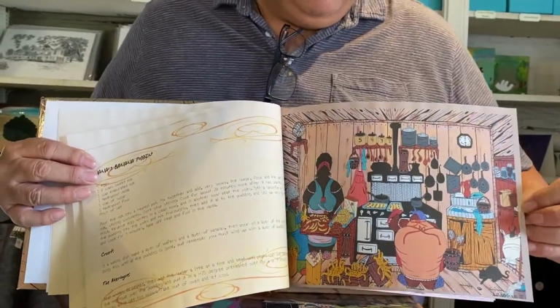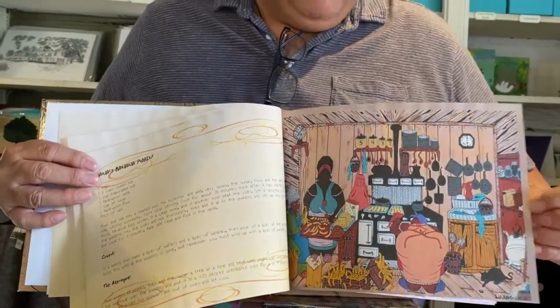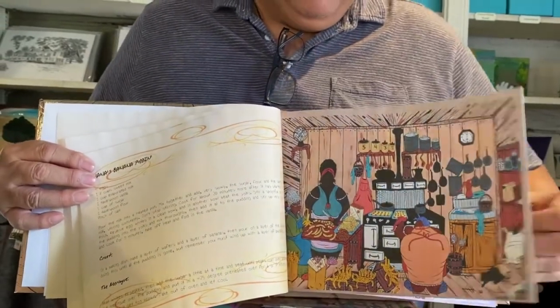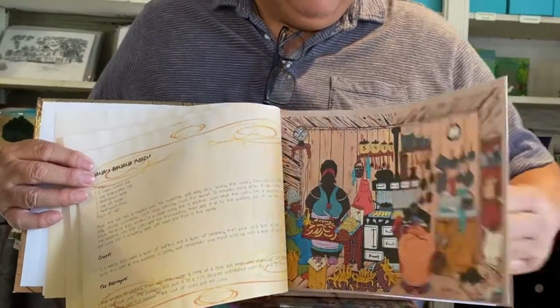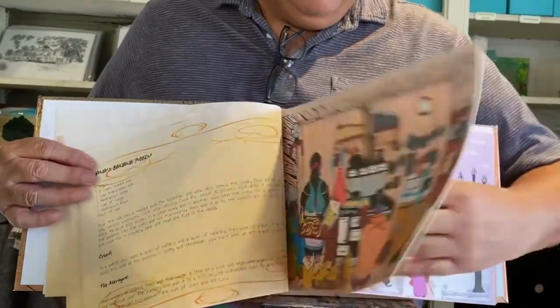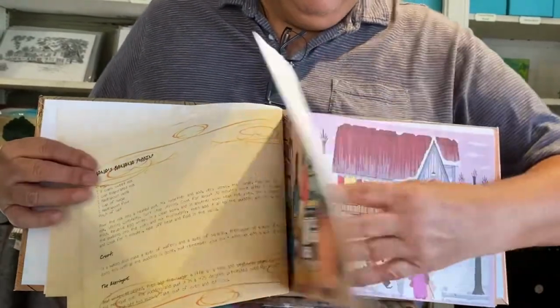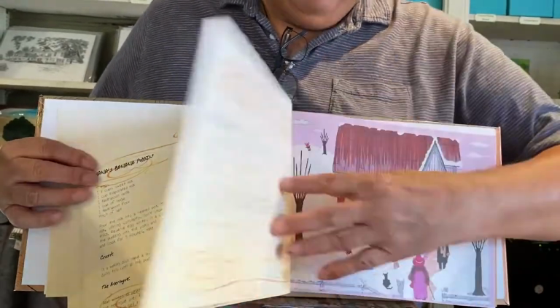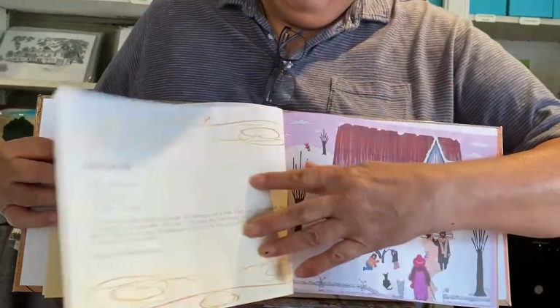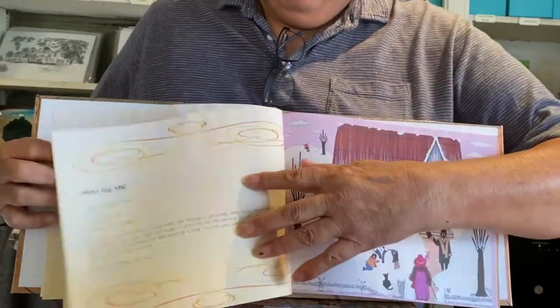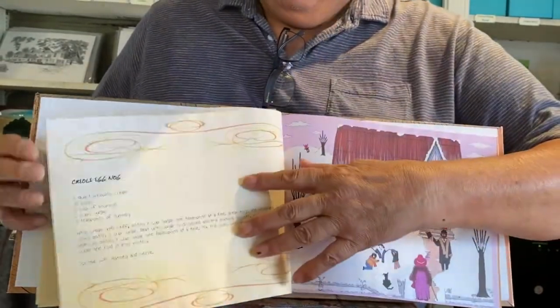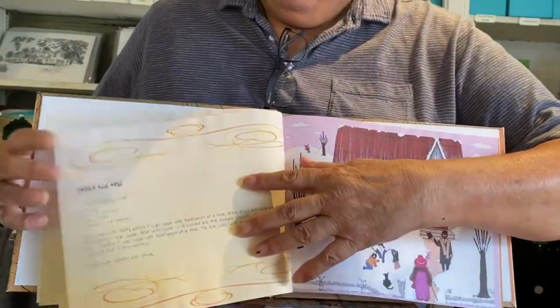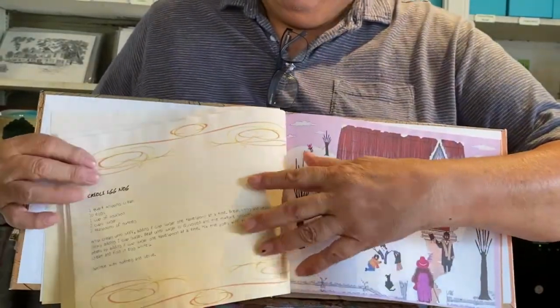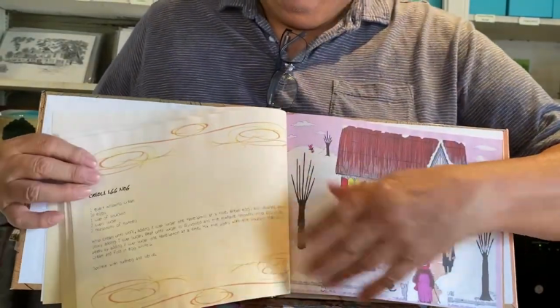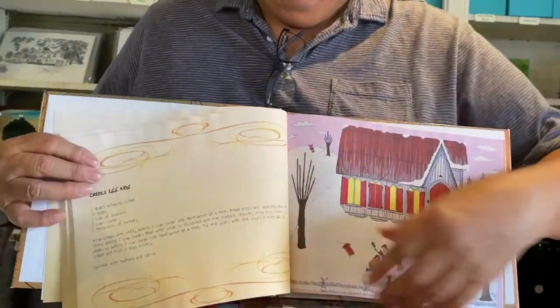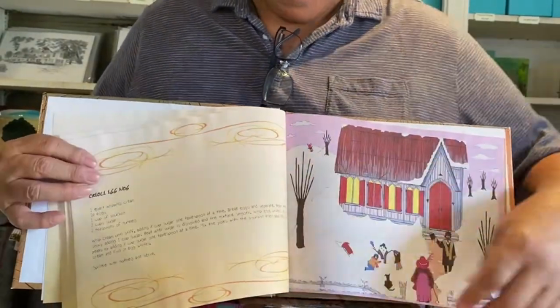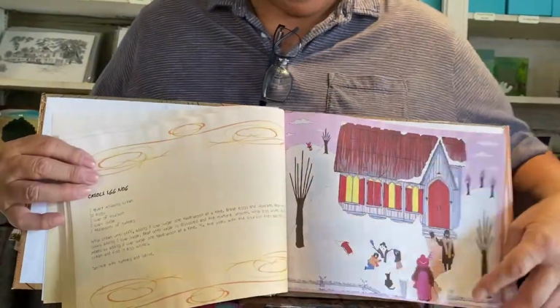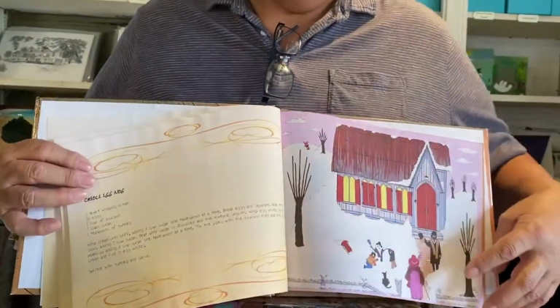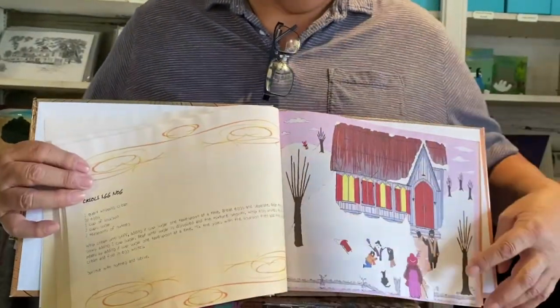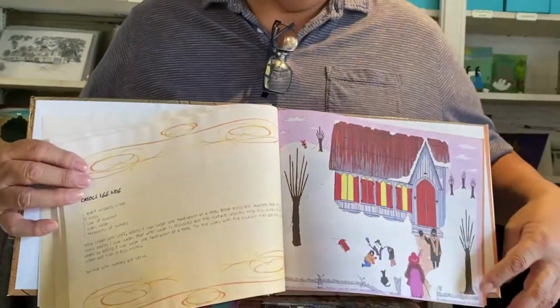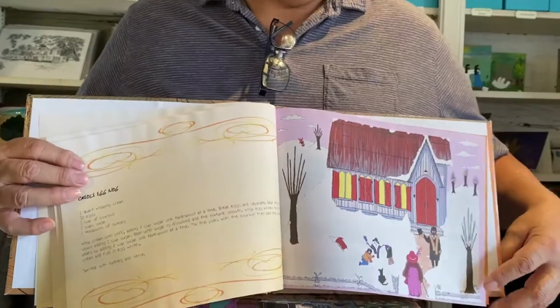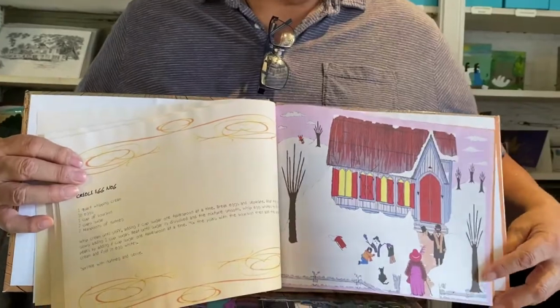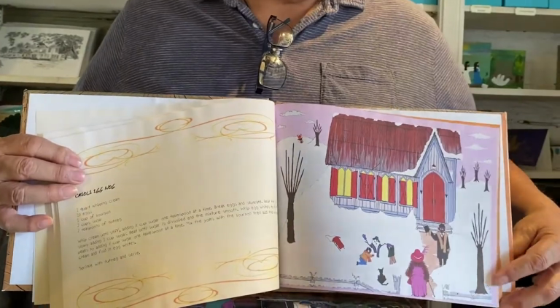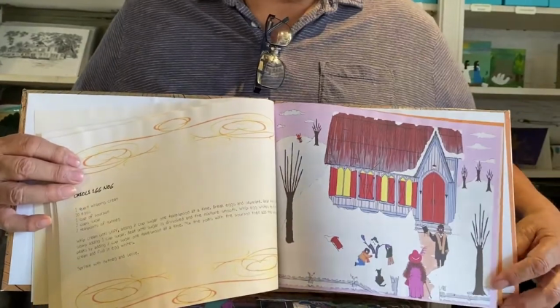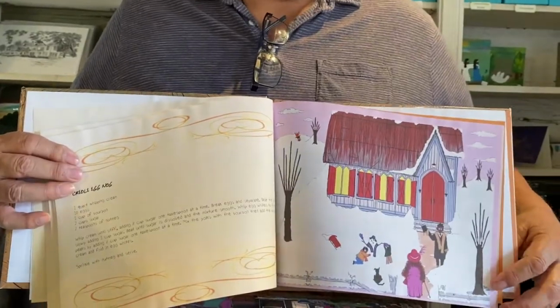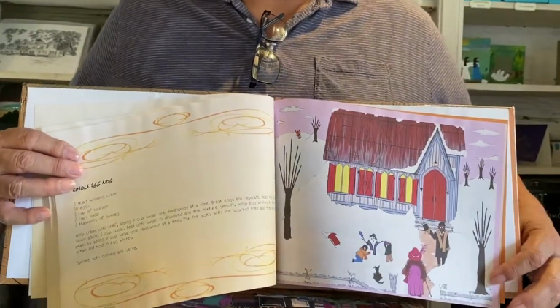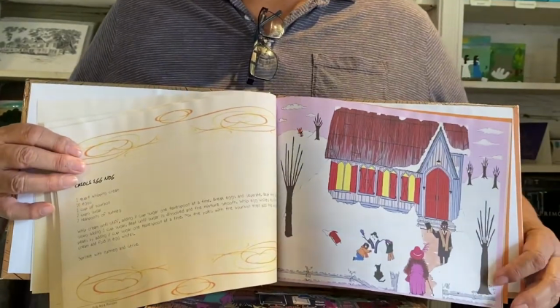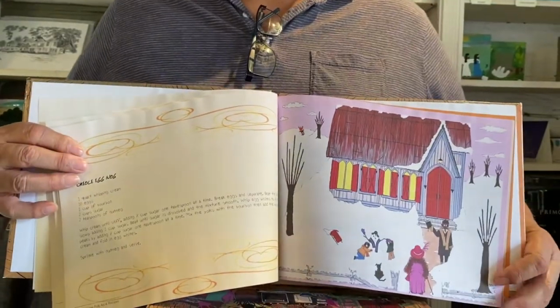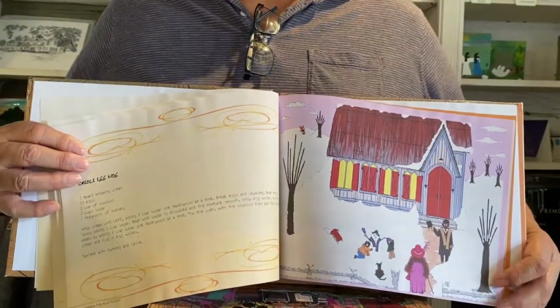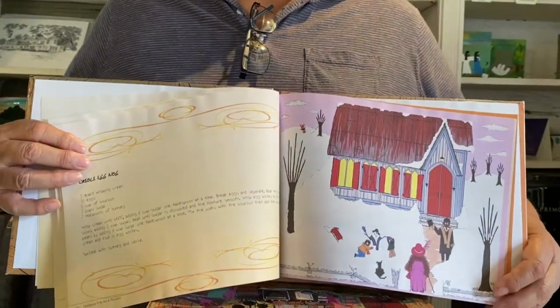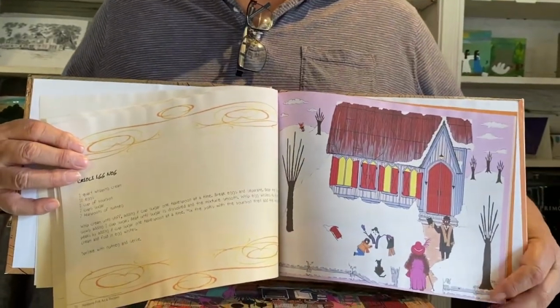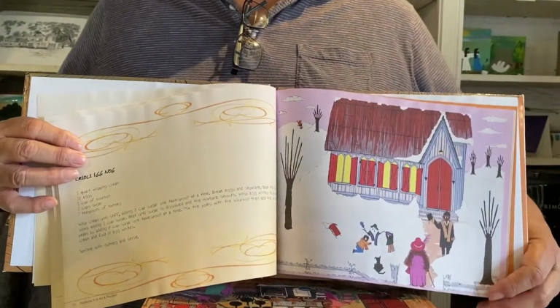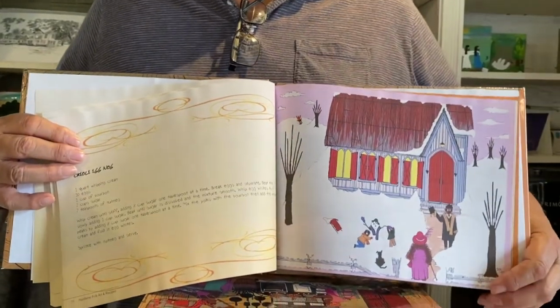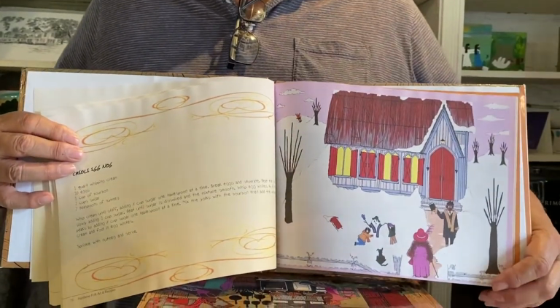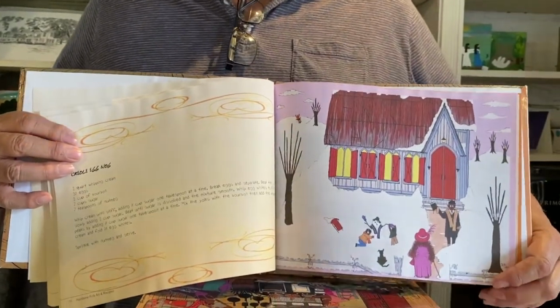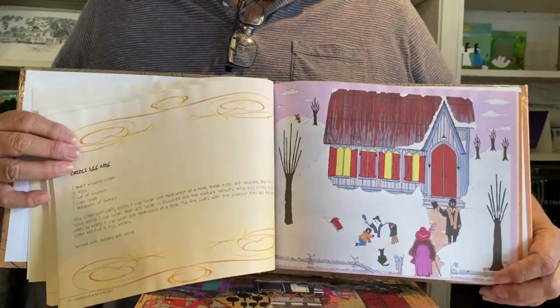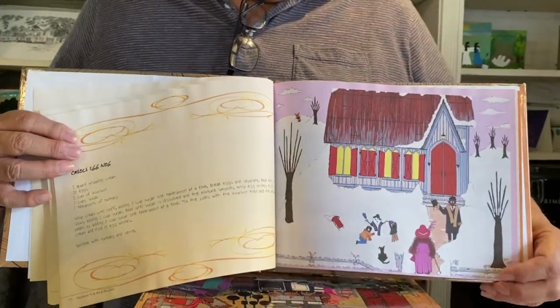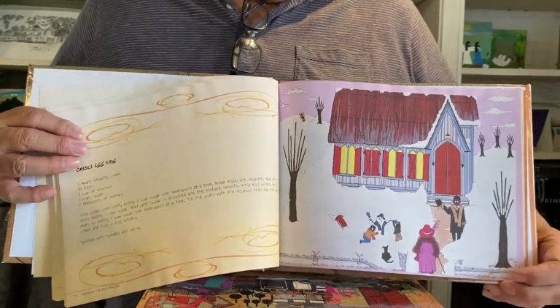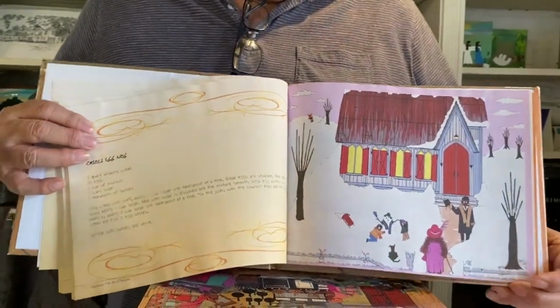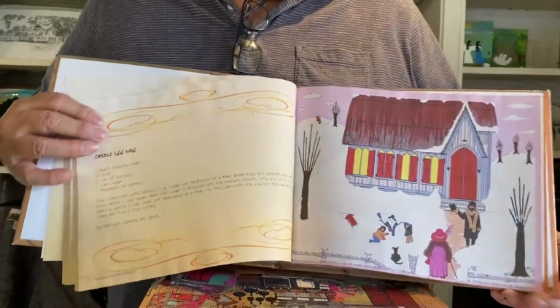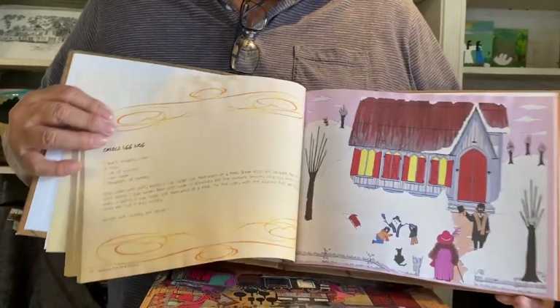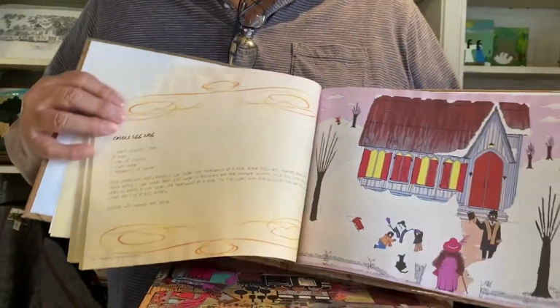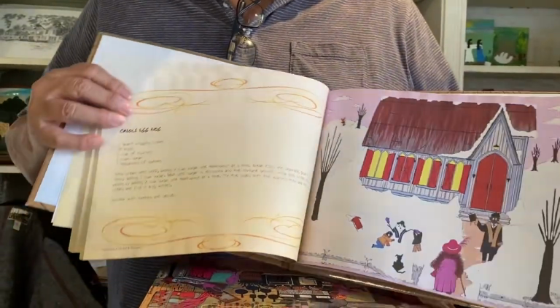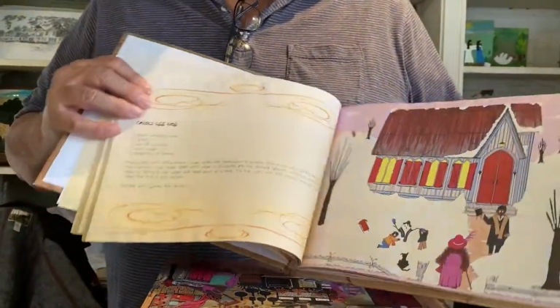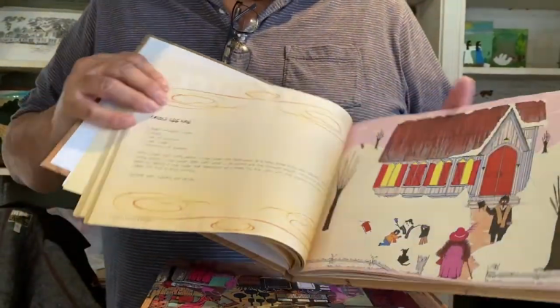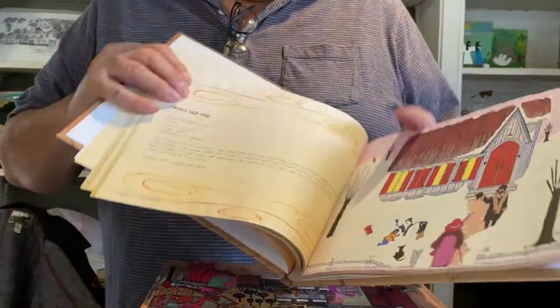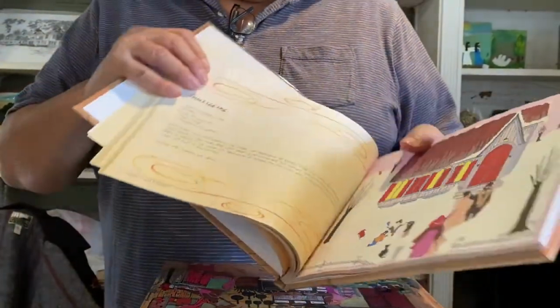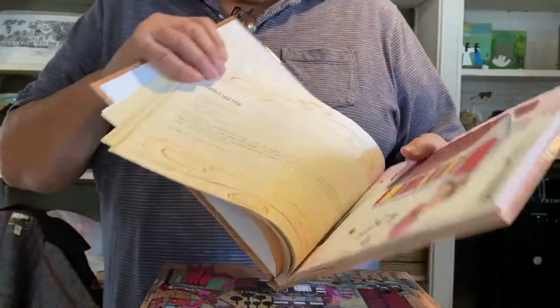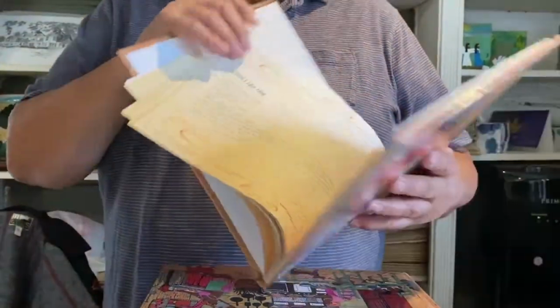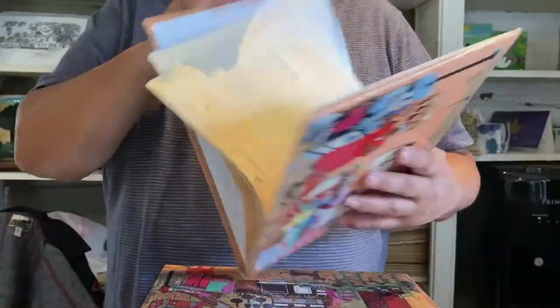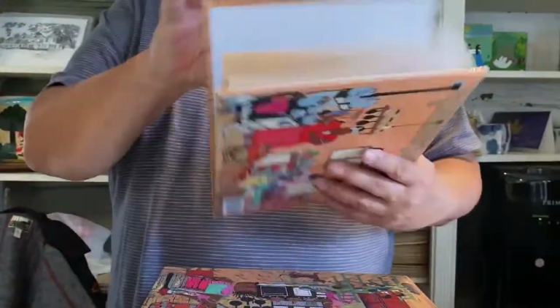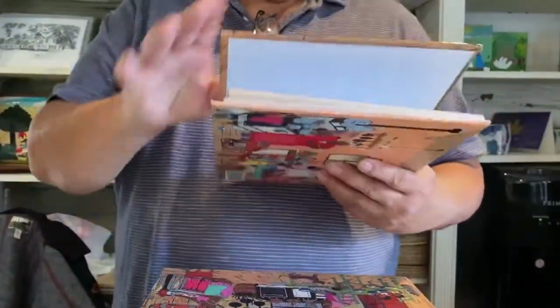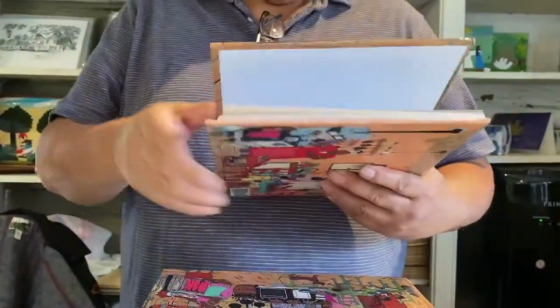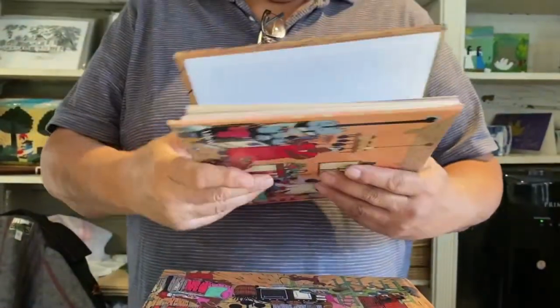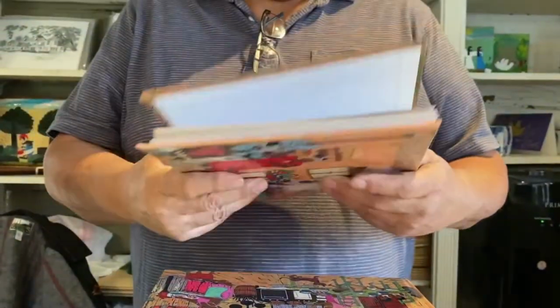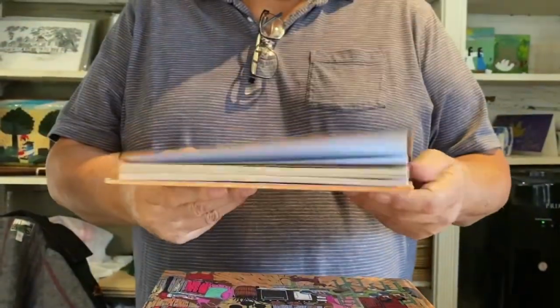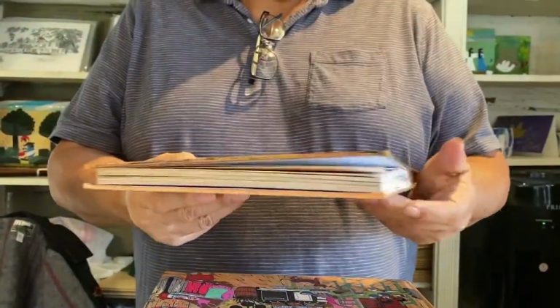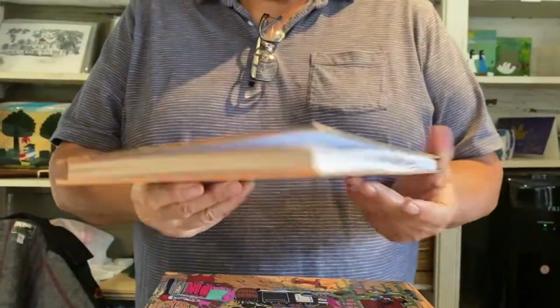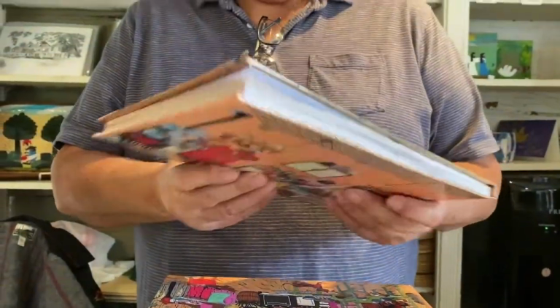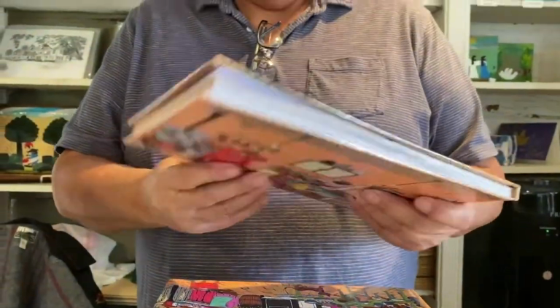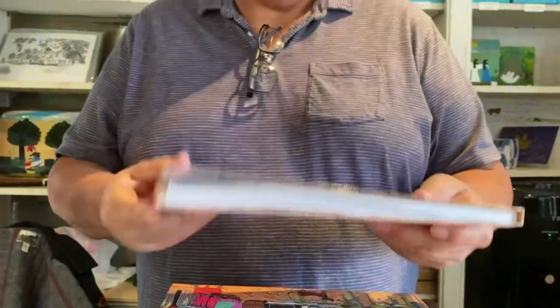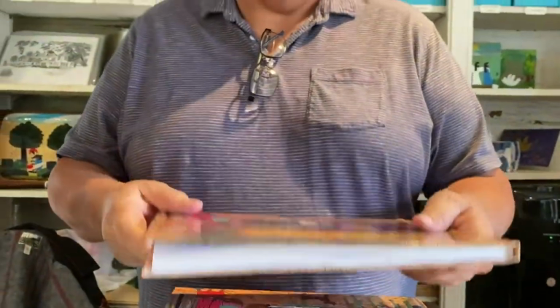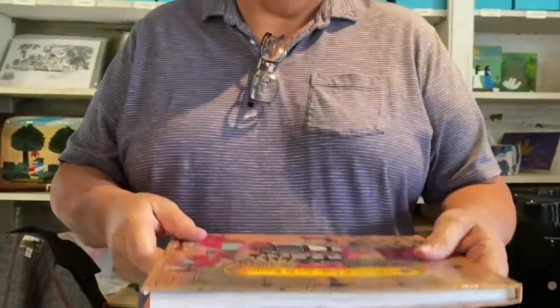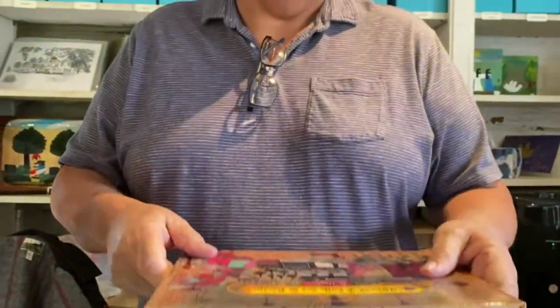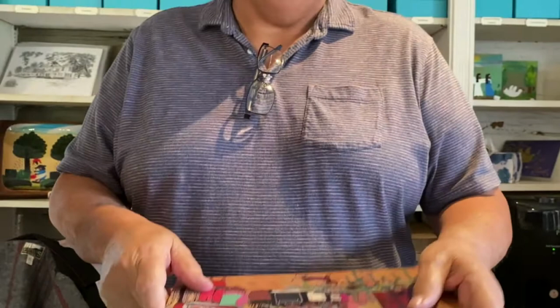What's your favorite recipe in that book? The gumbo. What kind of gumbo is it? It's Louisiana seafood gumbo.